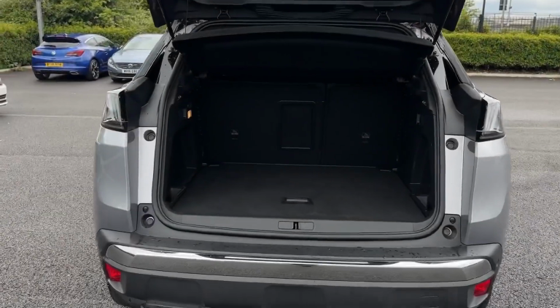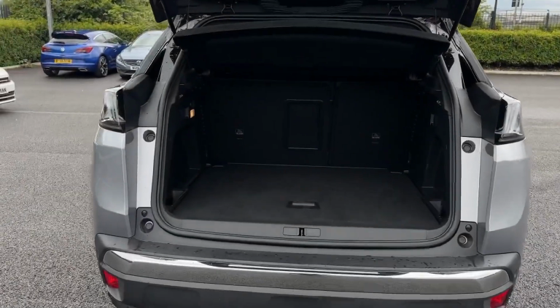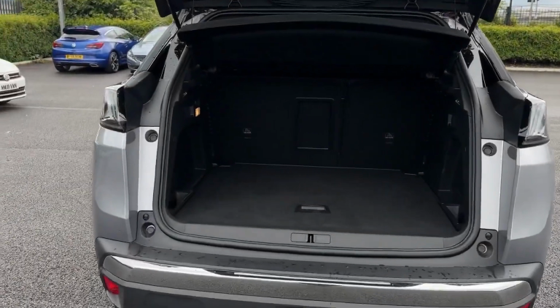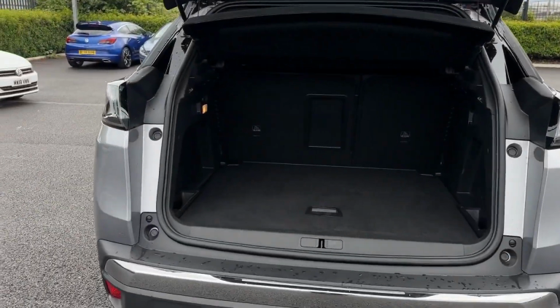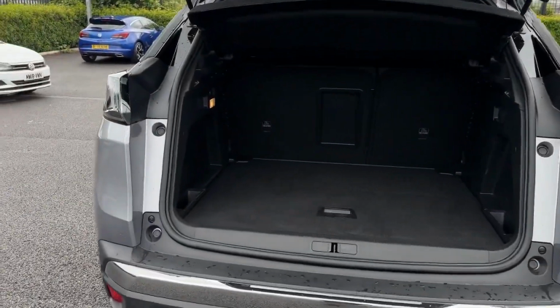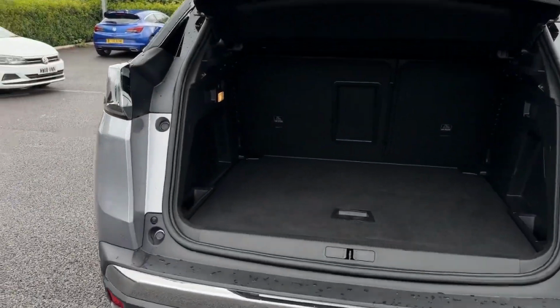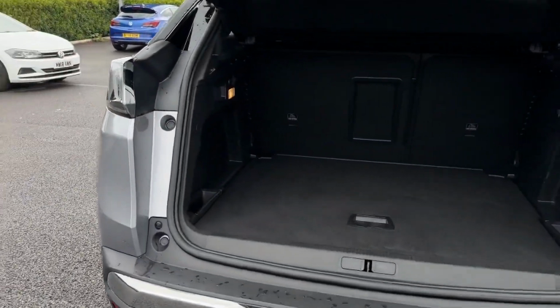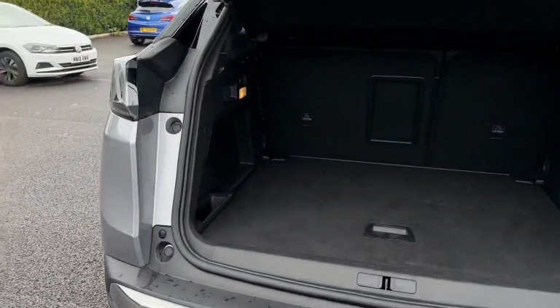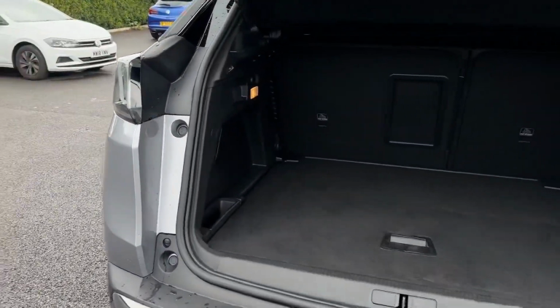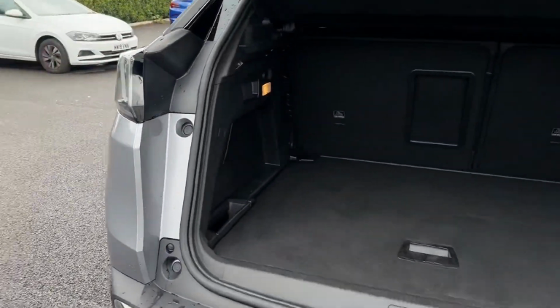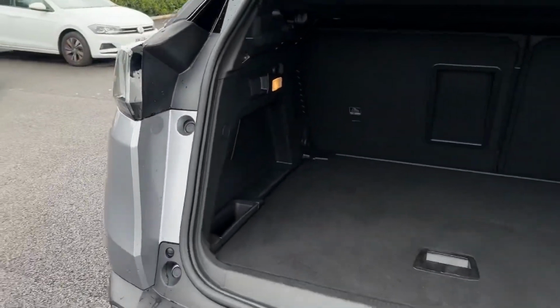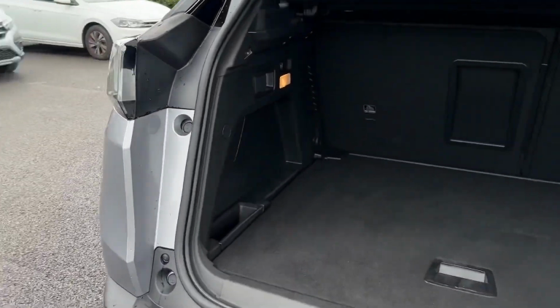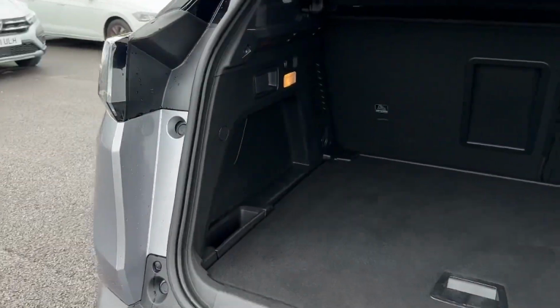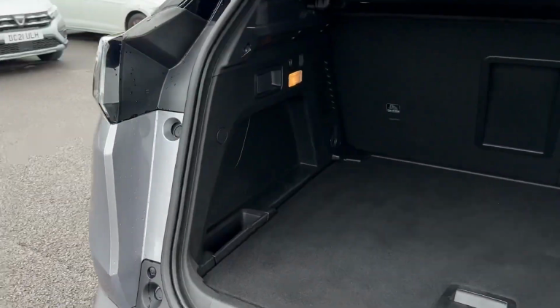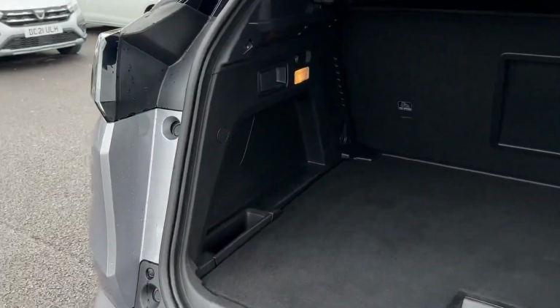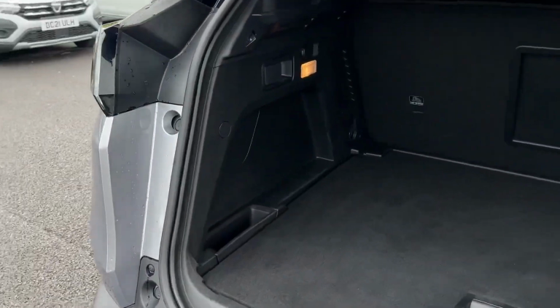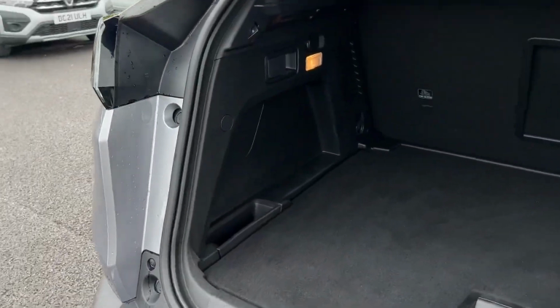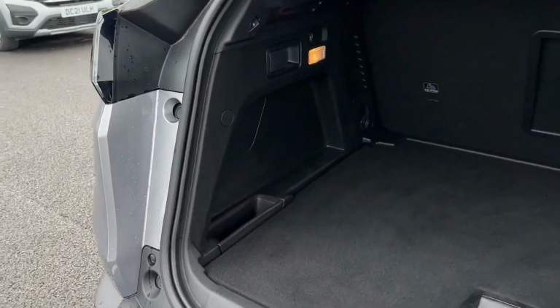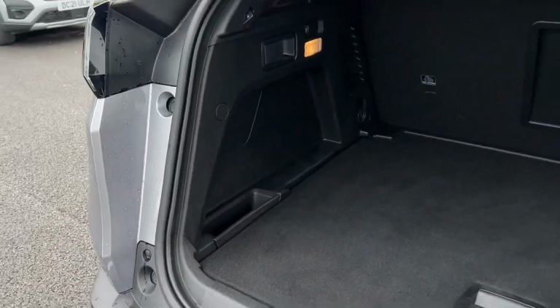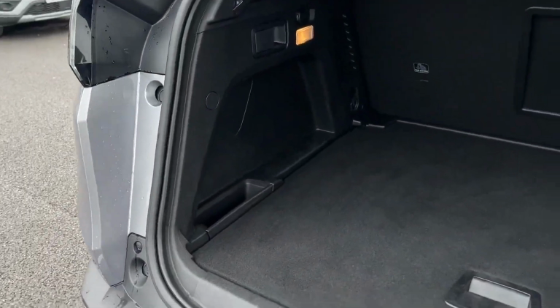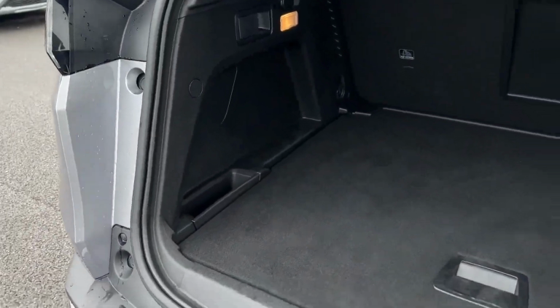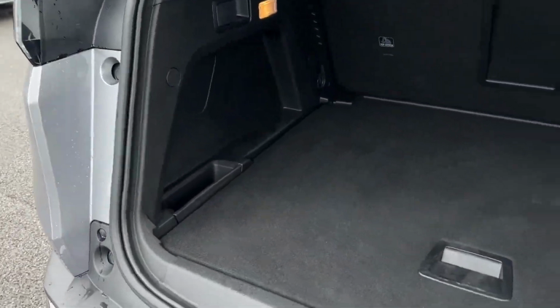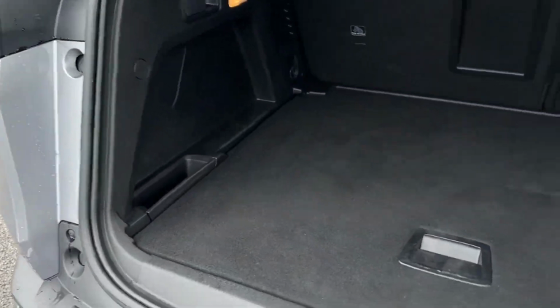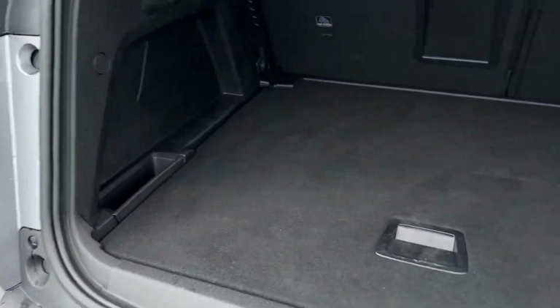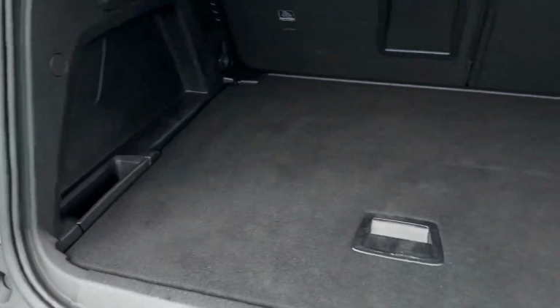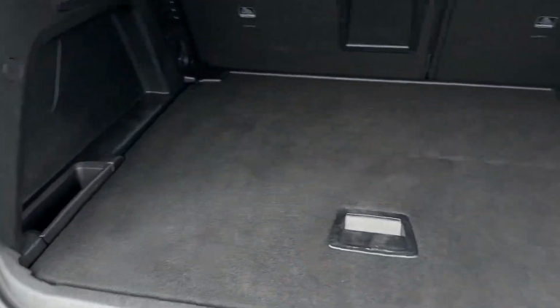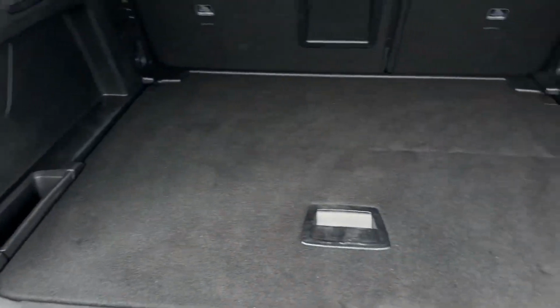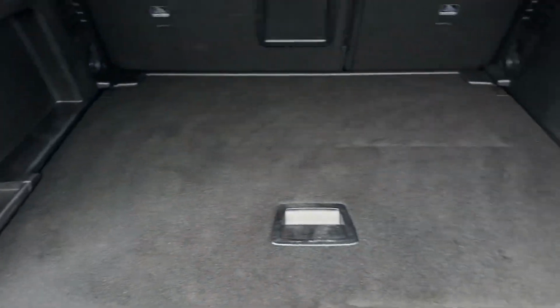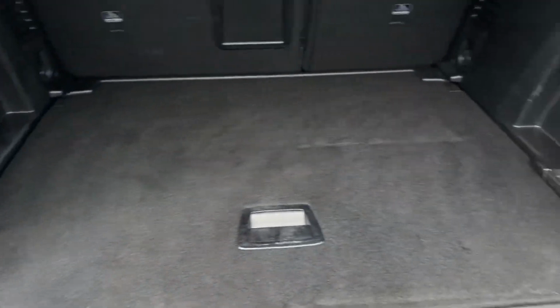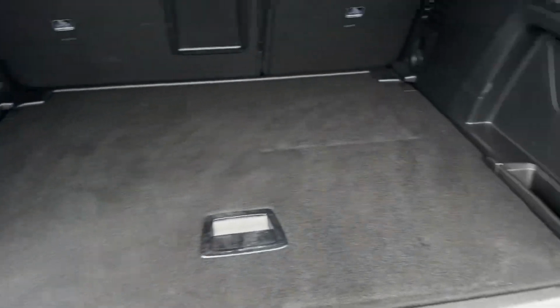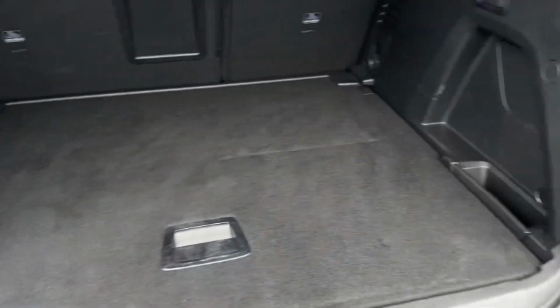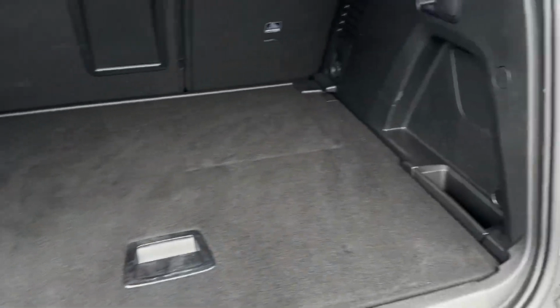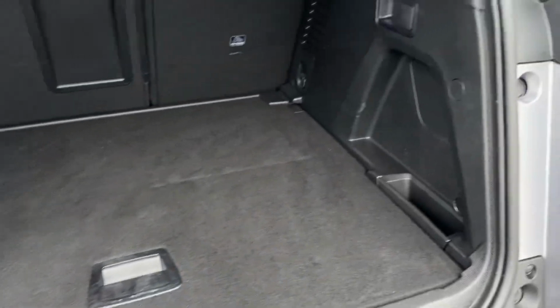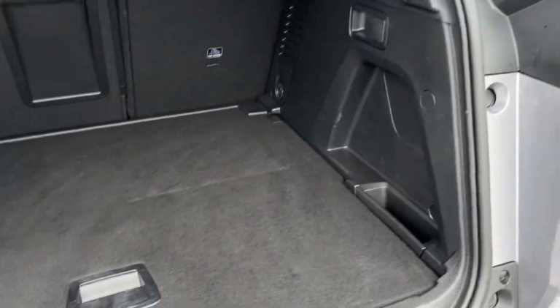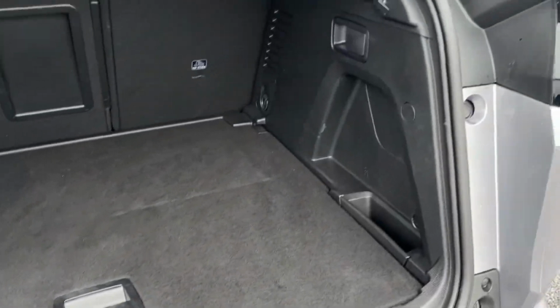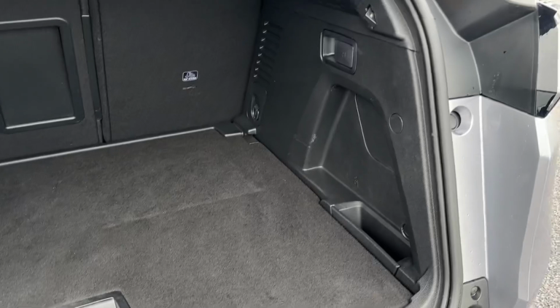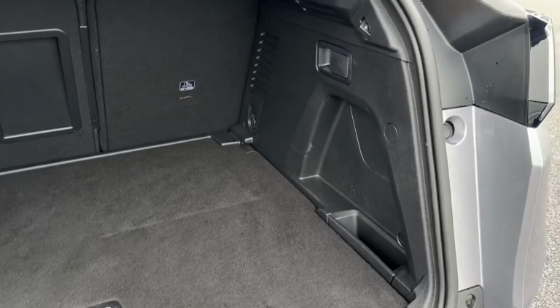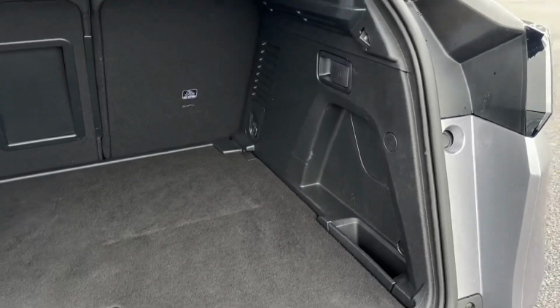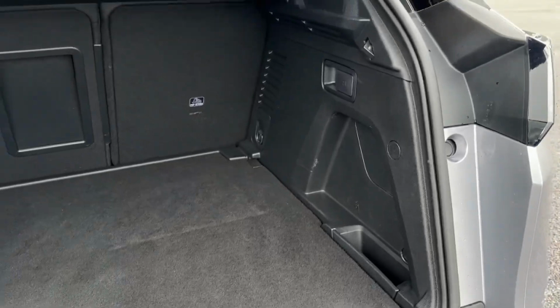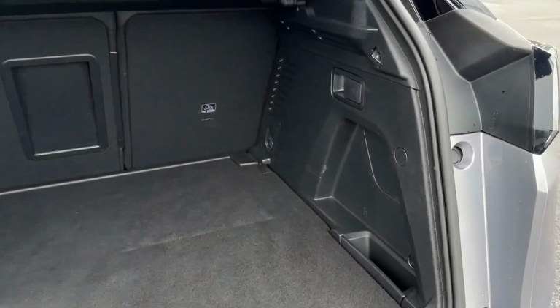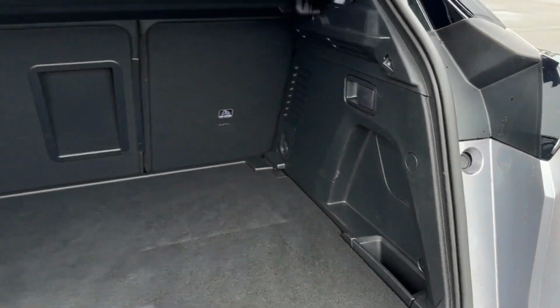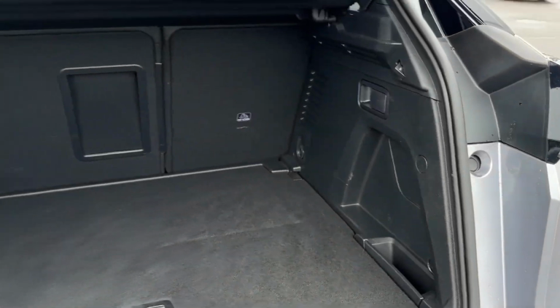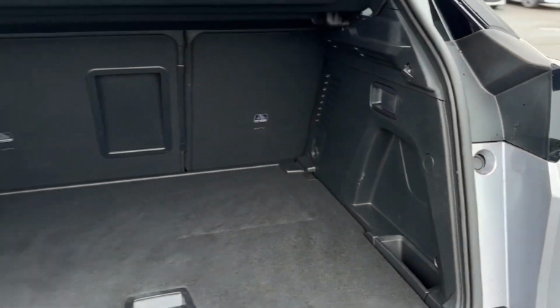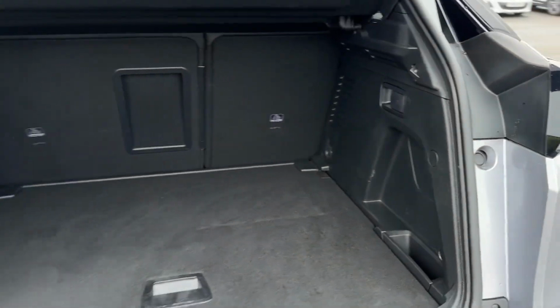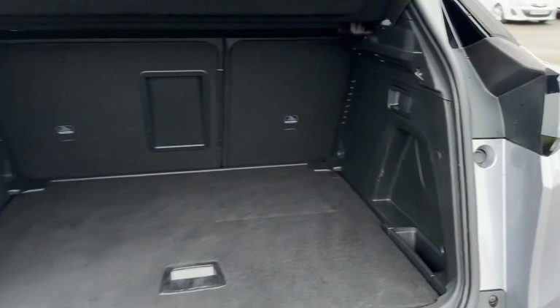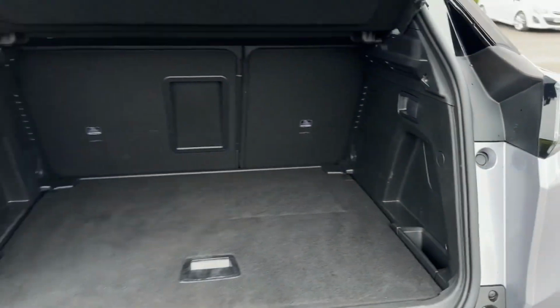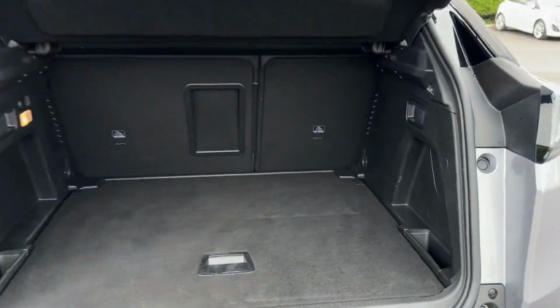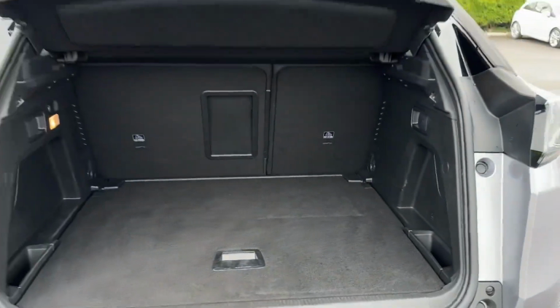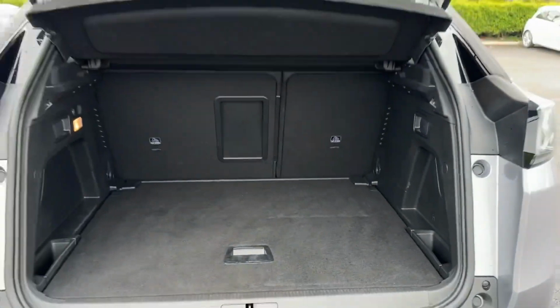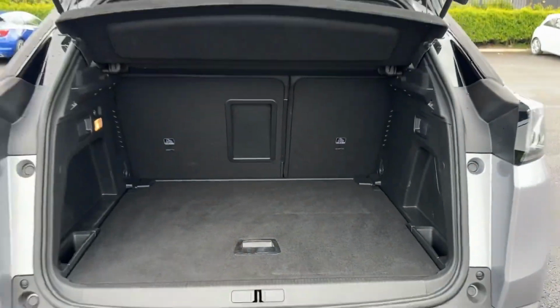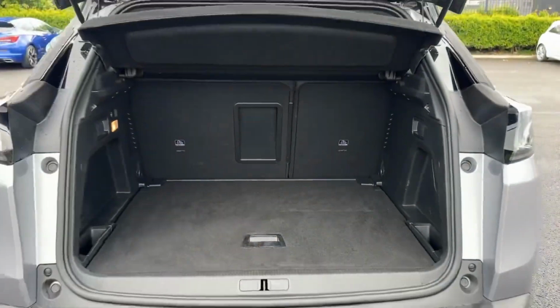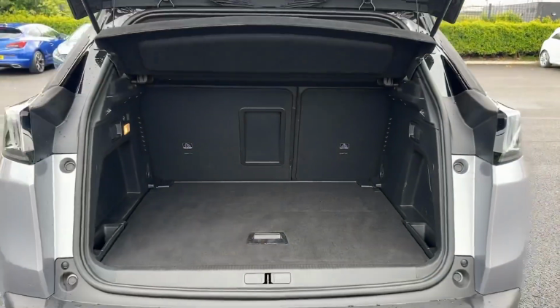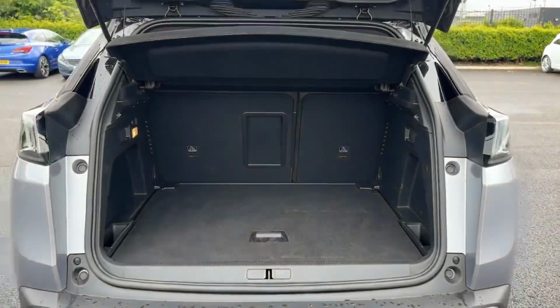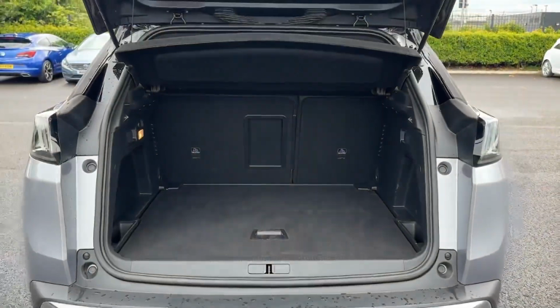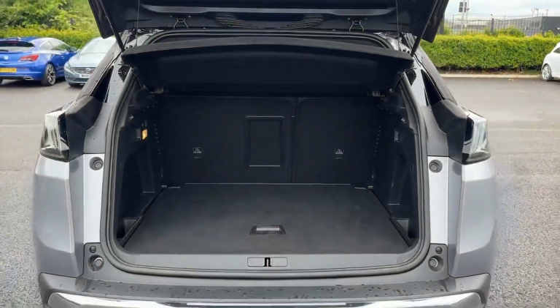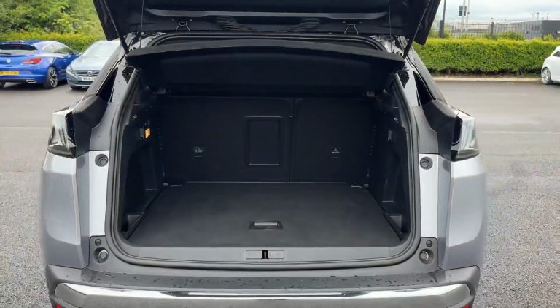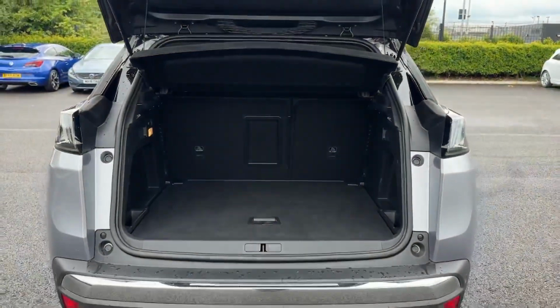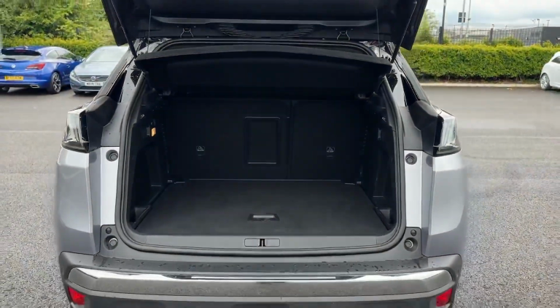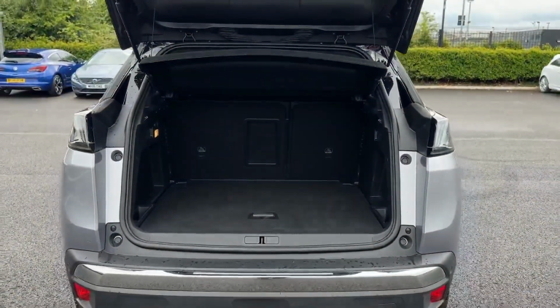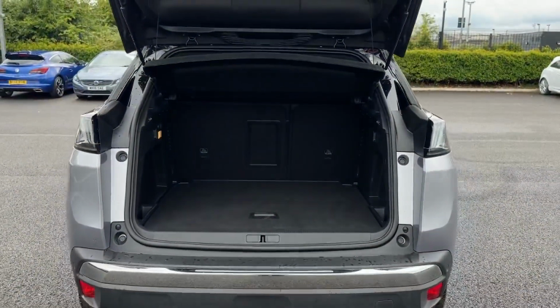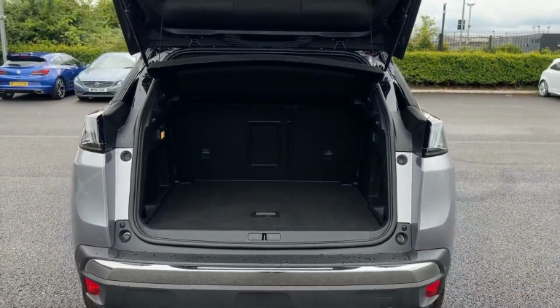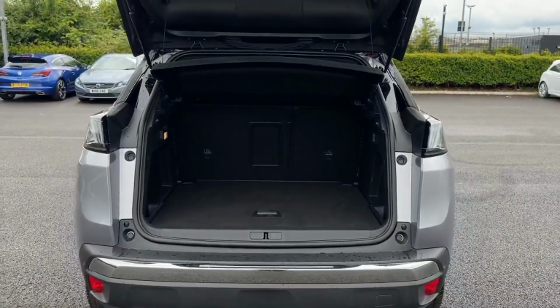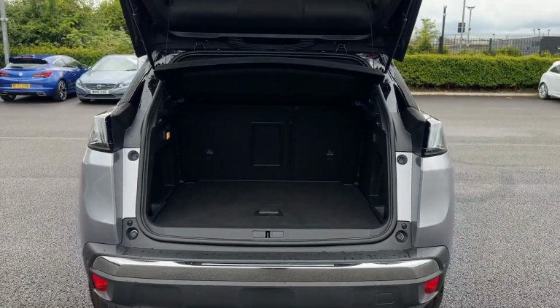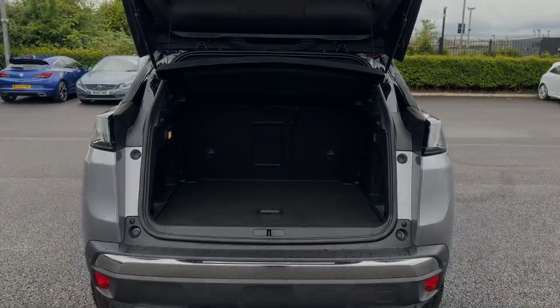Into the boot space you've got plenty of room here, with features such as storage pockets, underfloor storage, a central ski hatch and privacy screen.